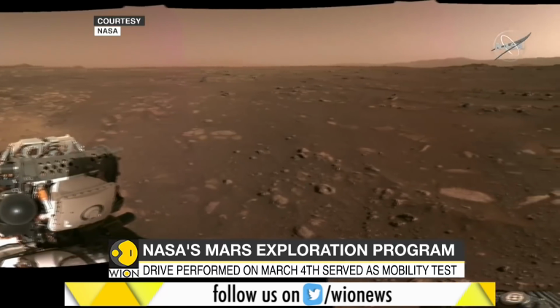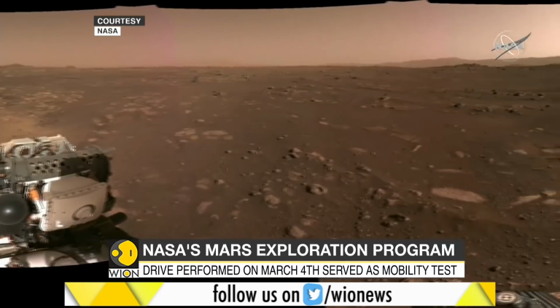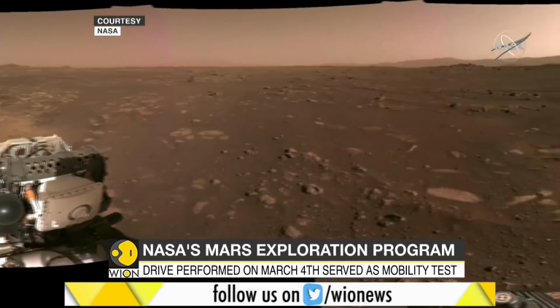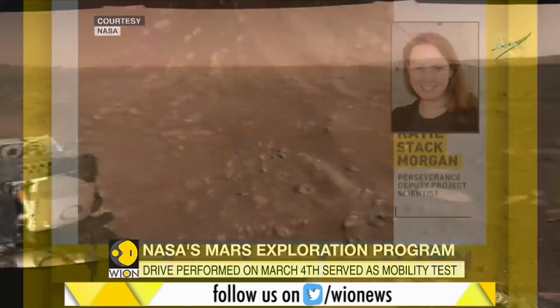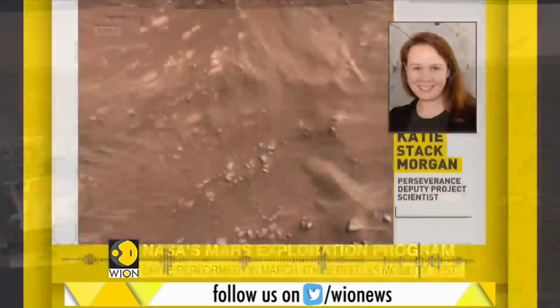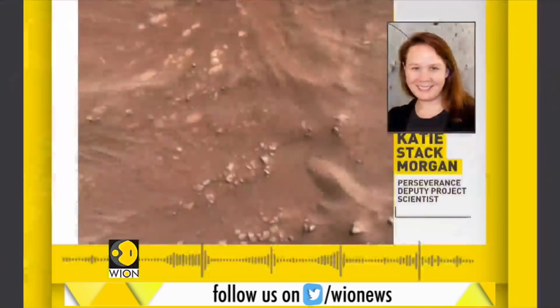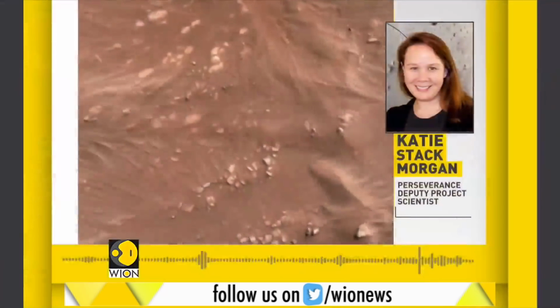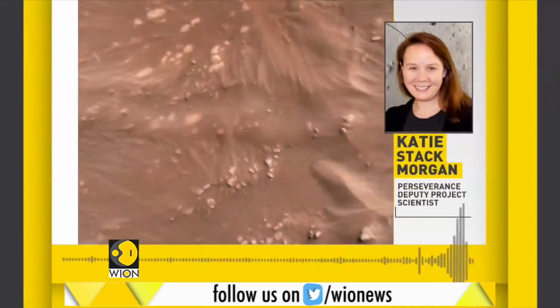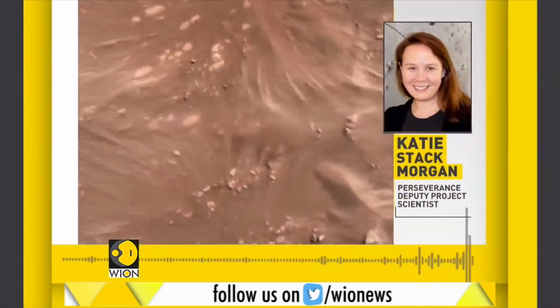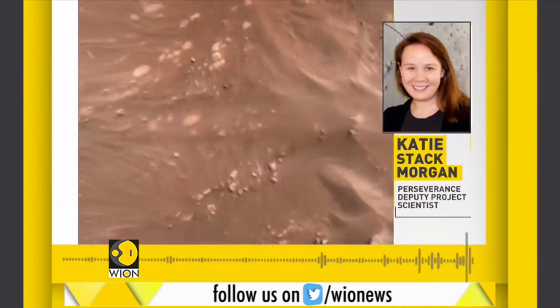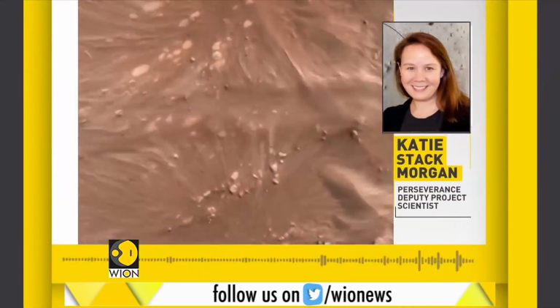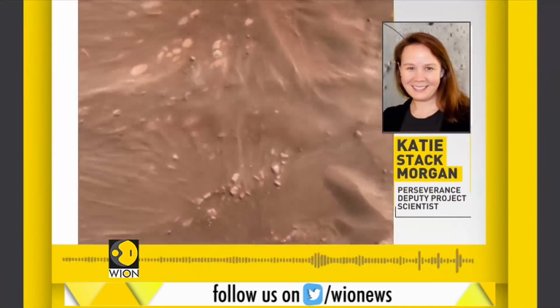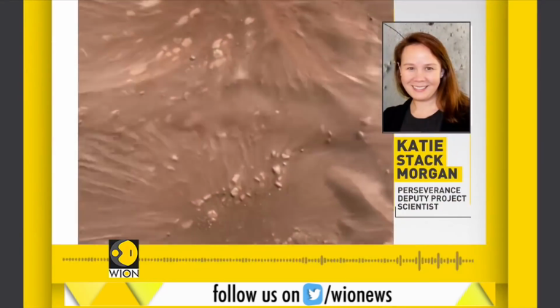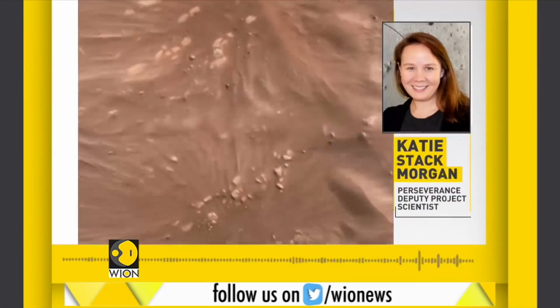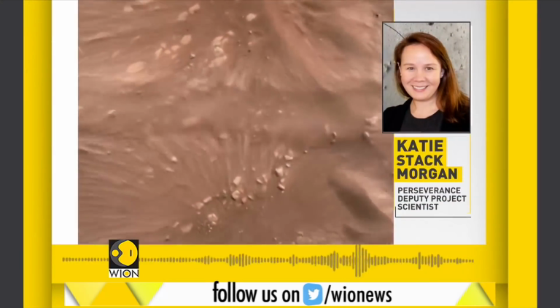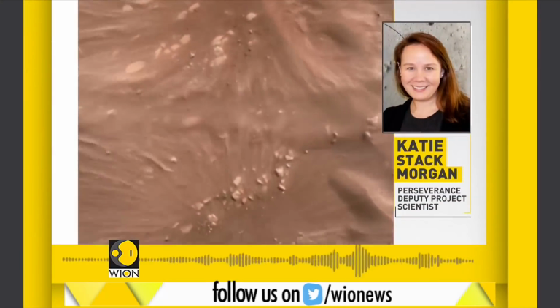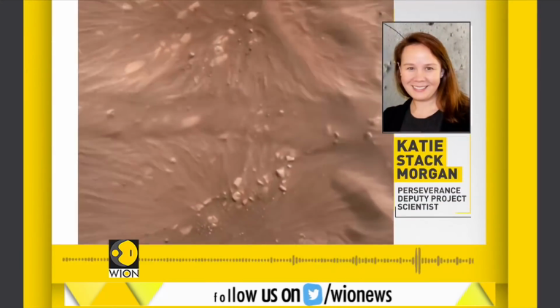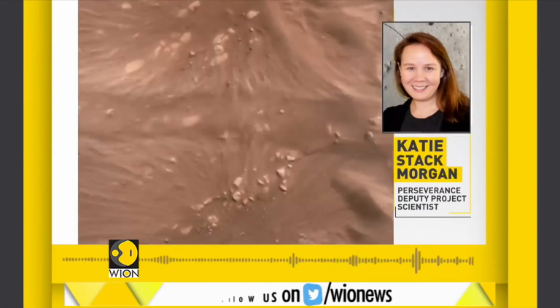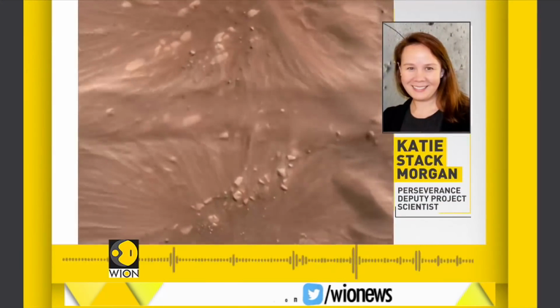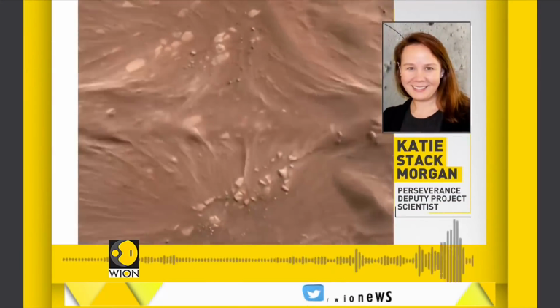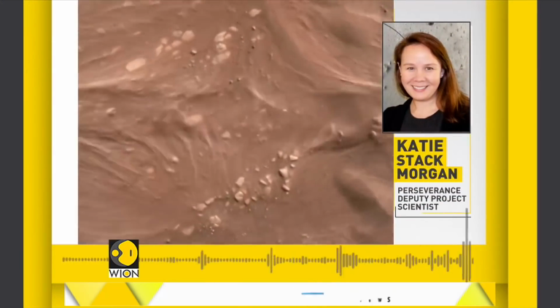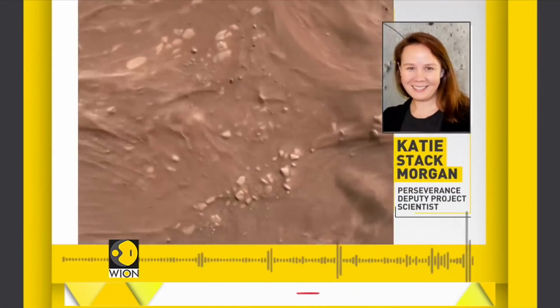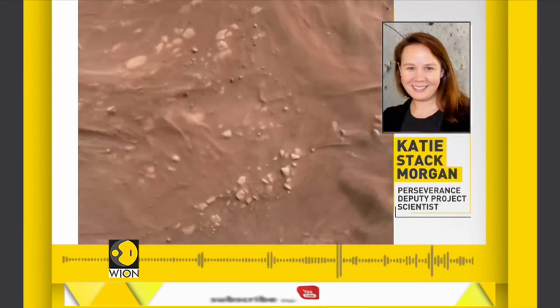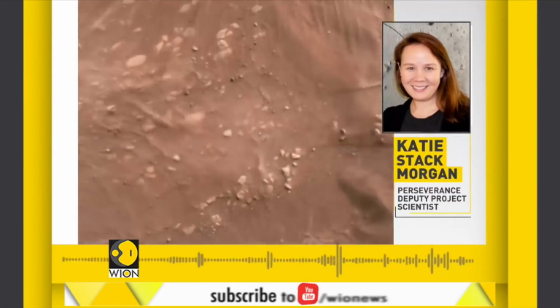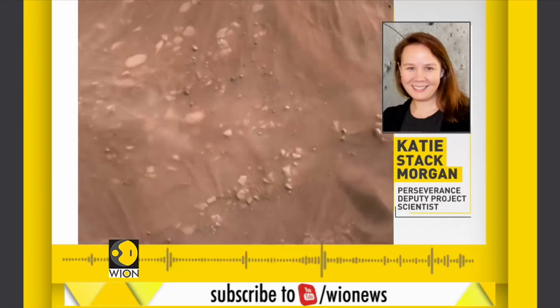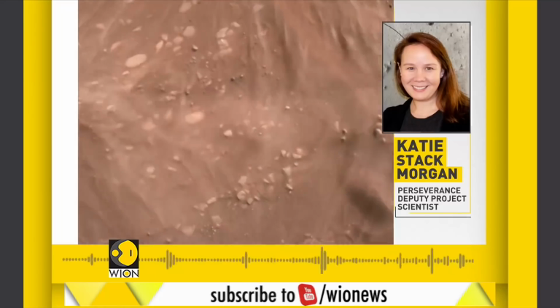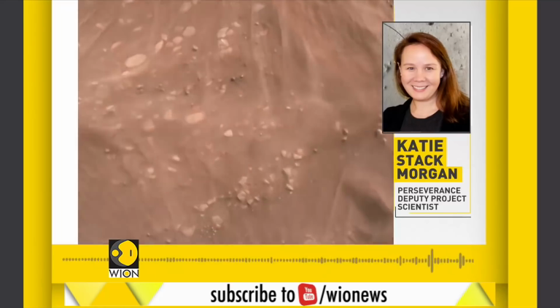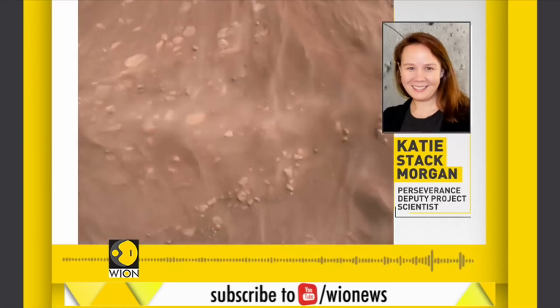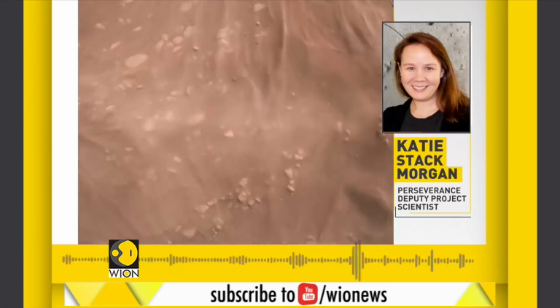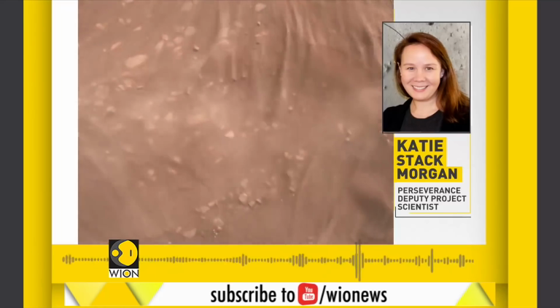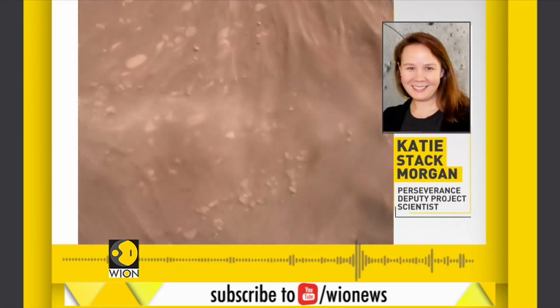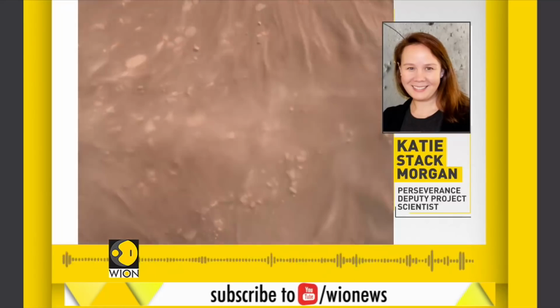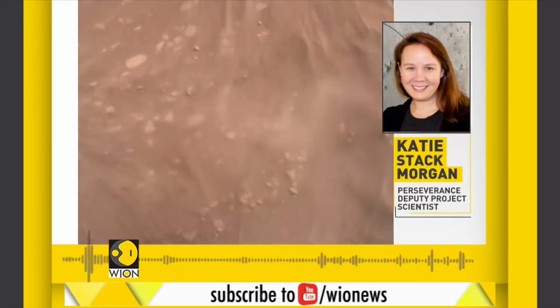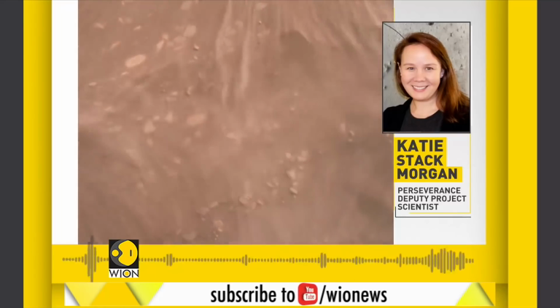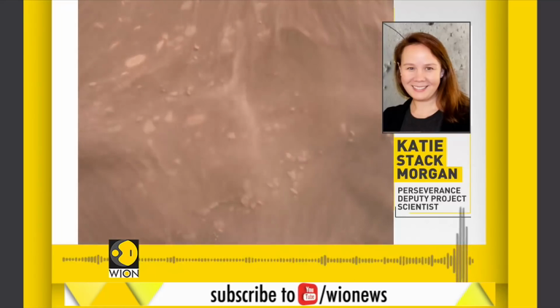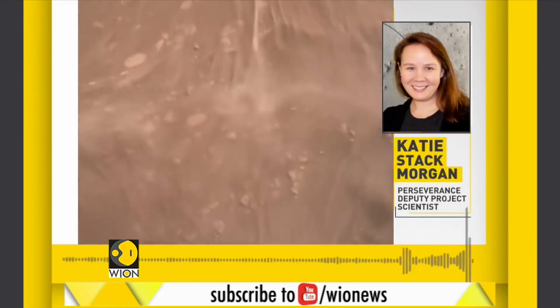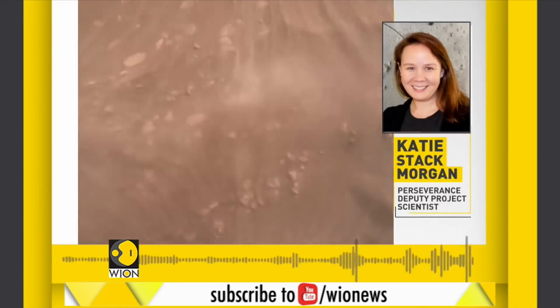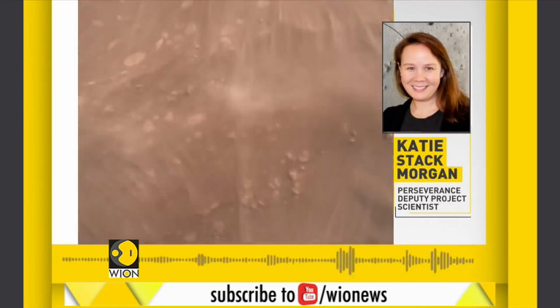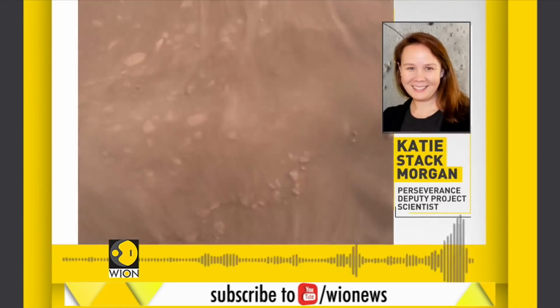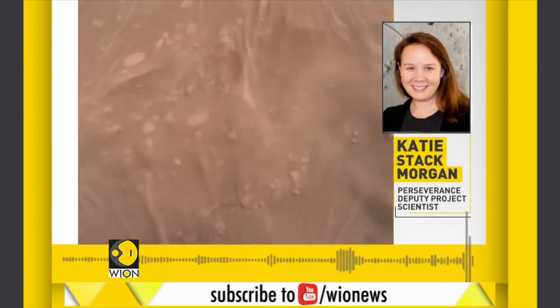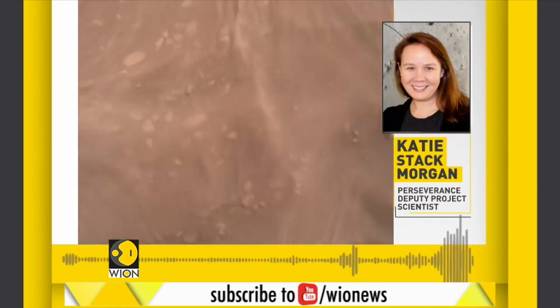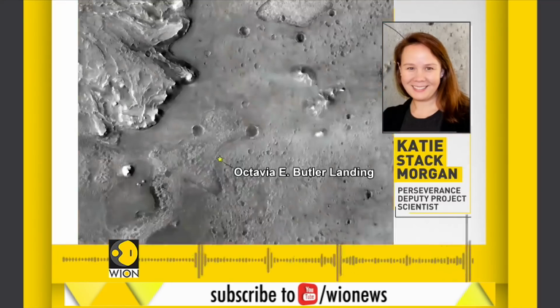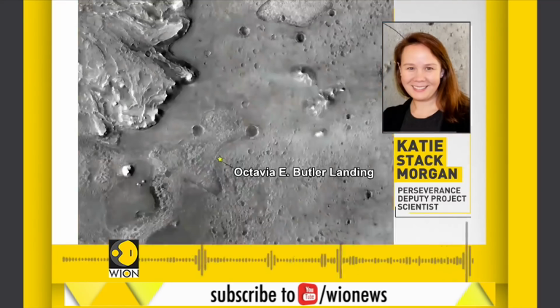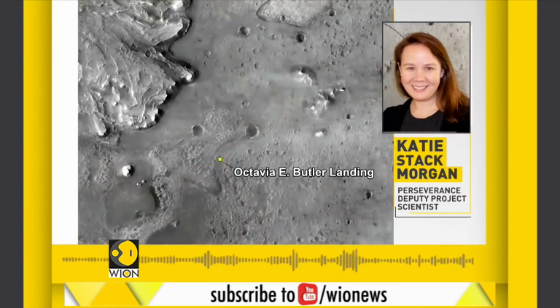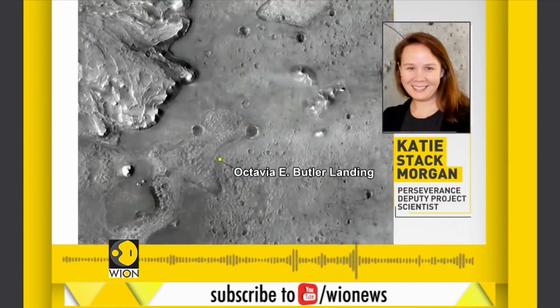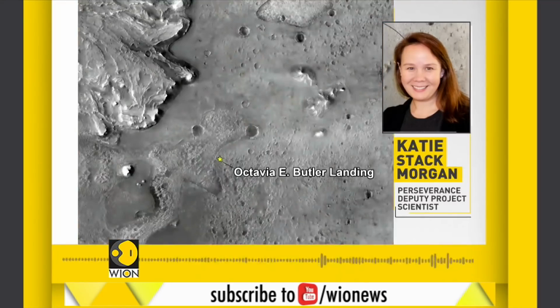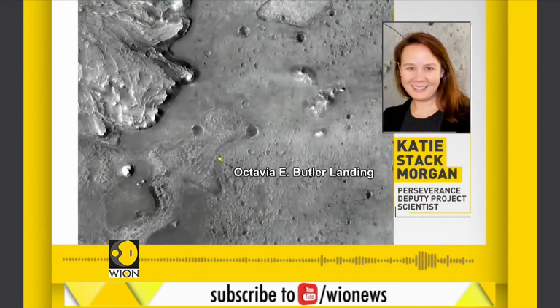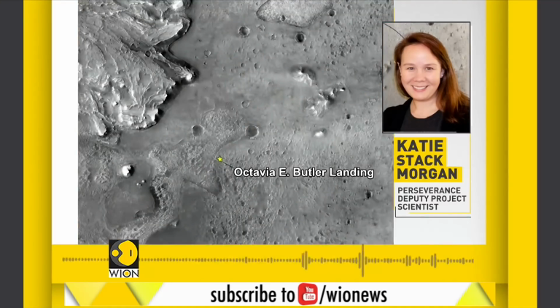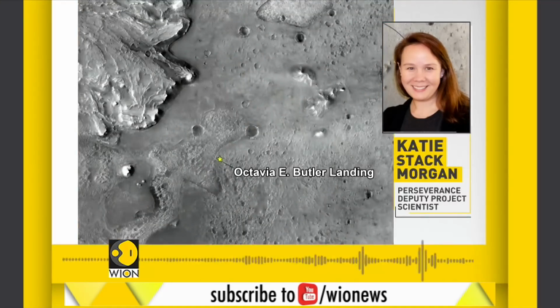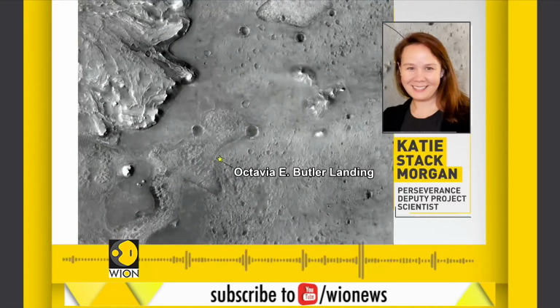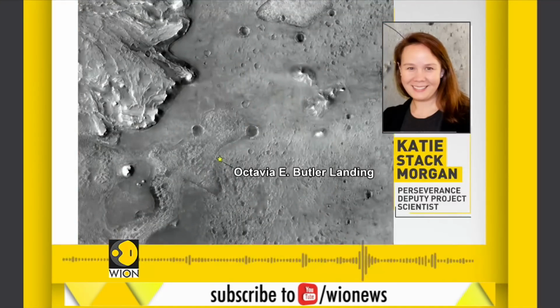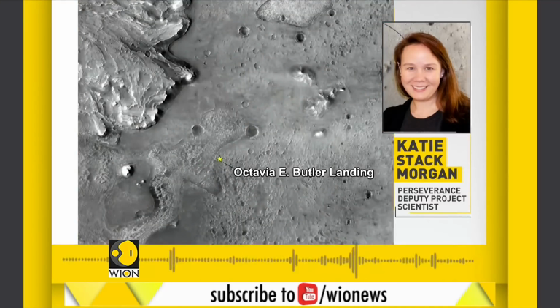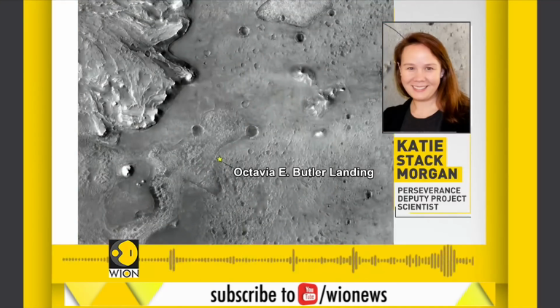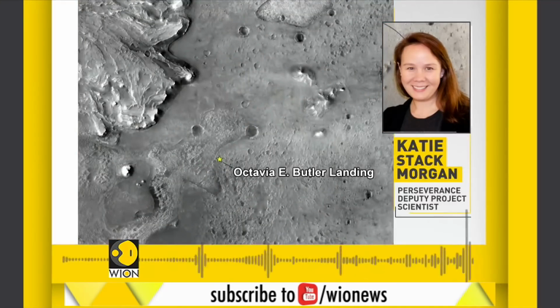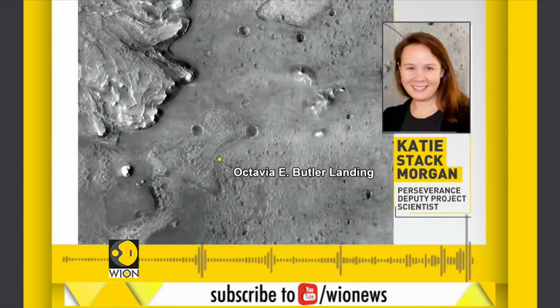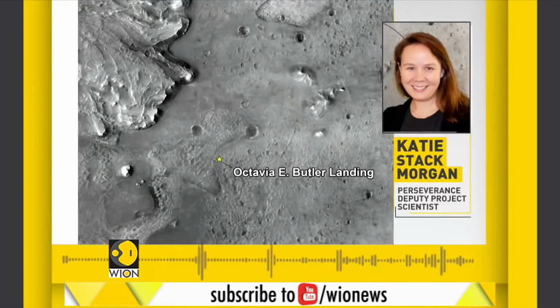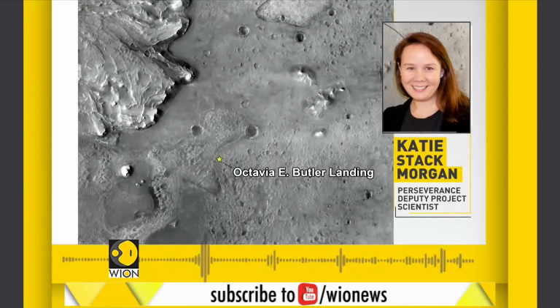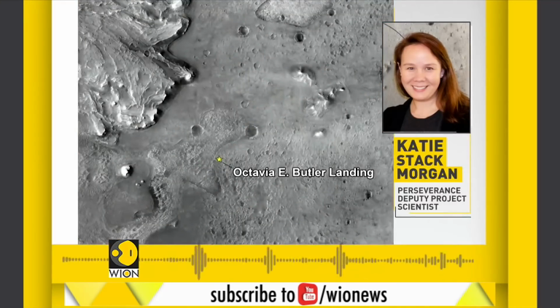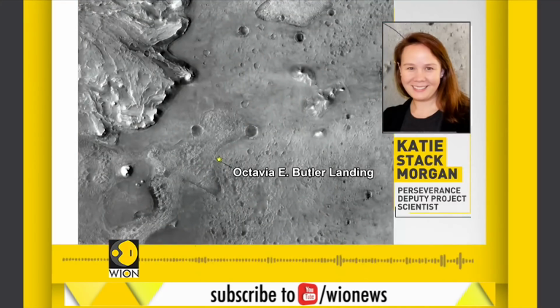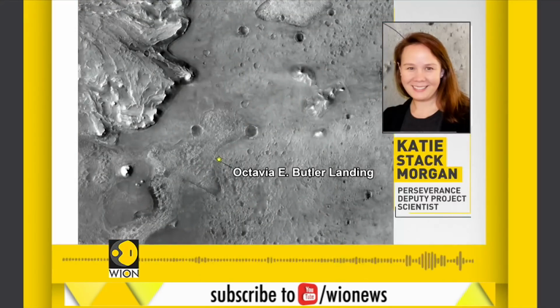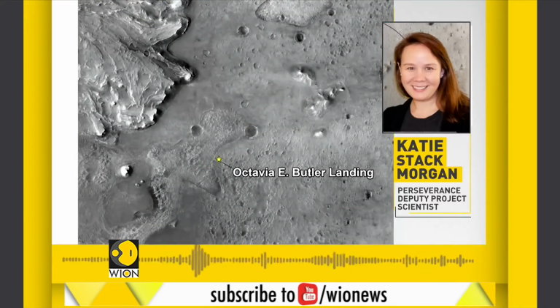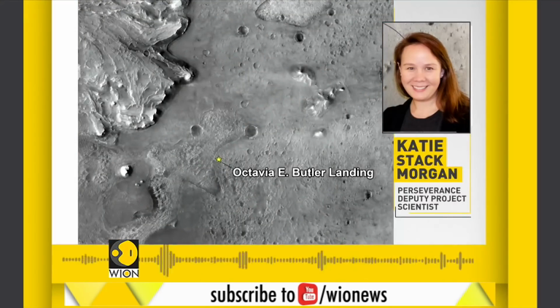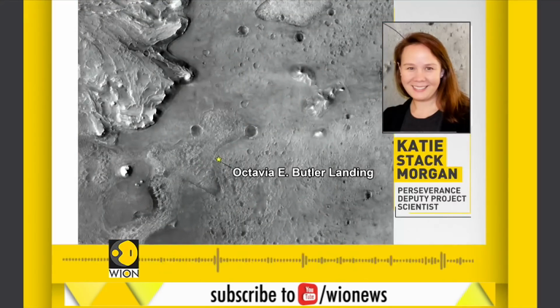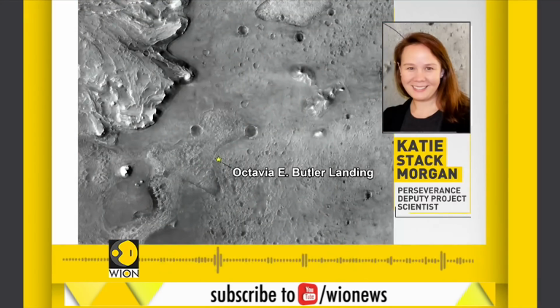A NASA official announced: "I am honored and excited to announce that Perseverance's landing site is now called Octavia E. Butler Landing."